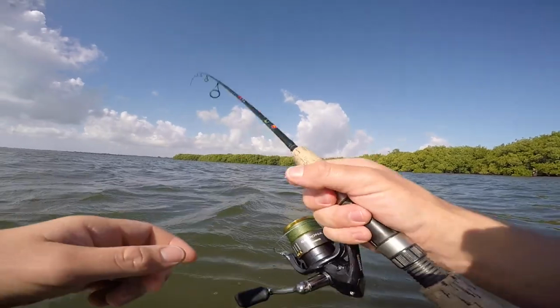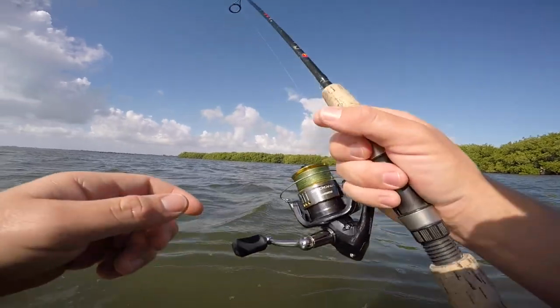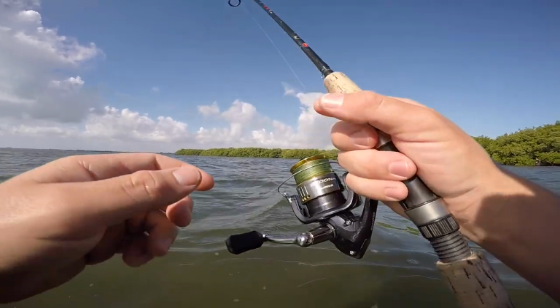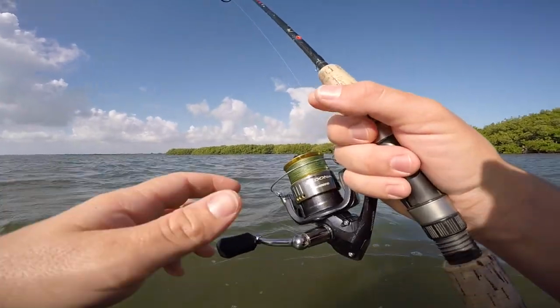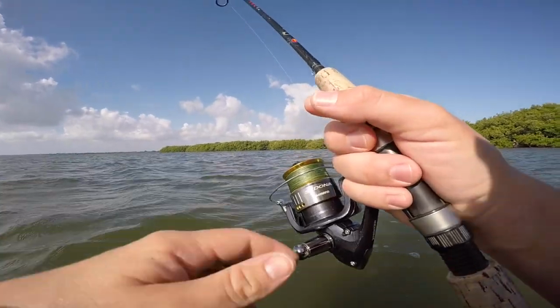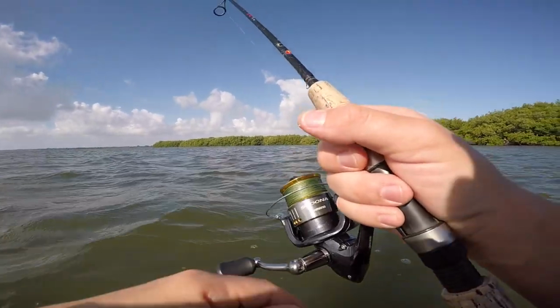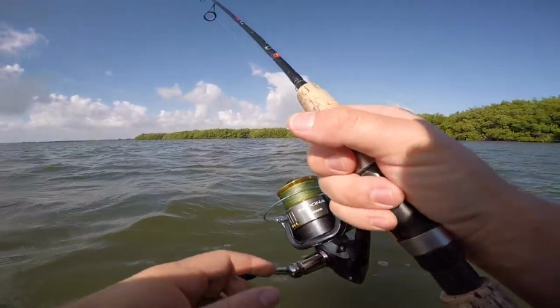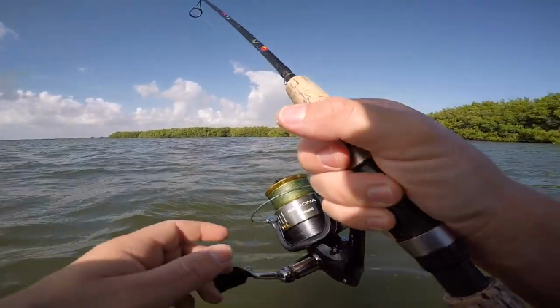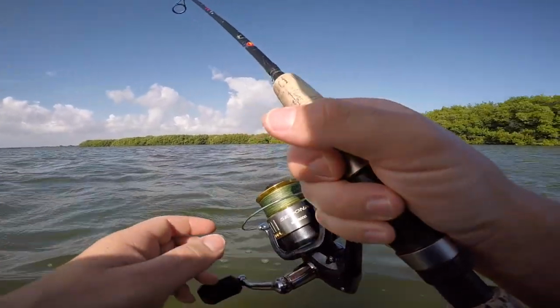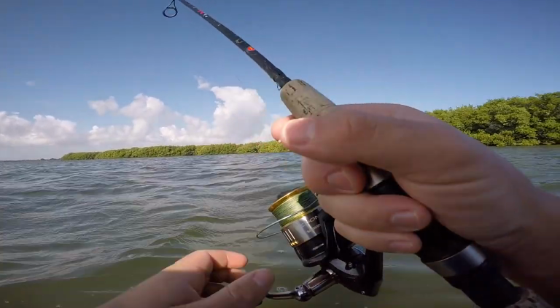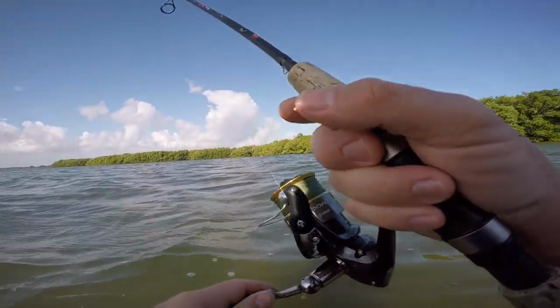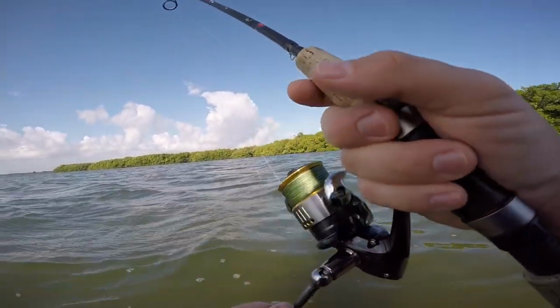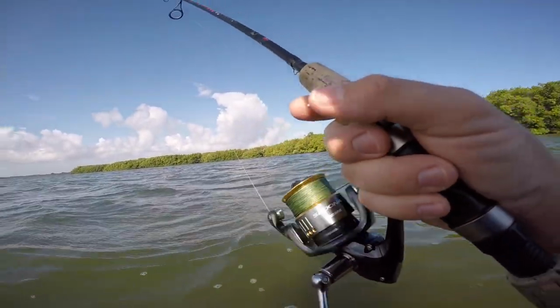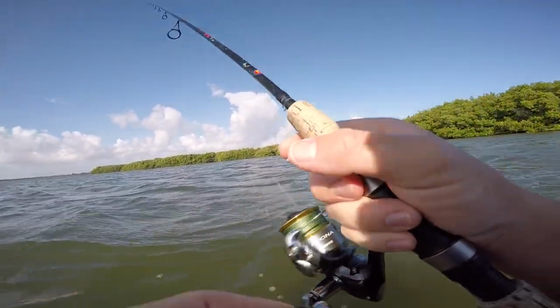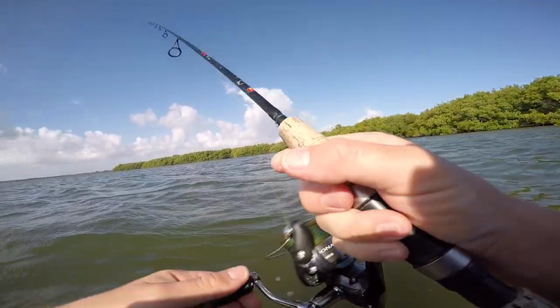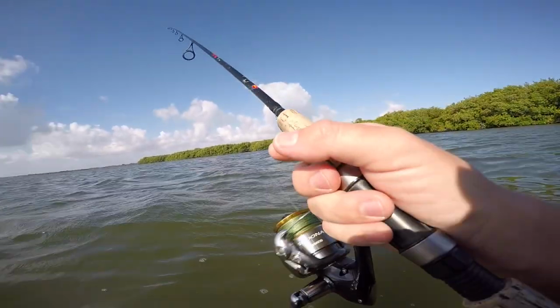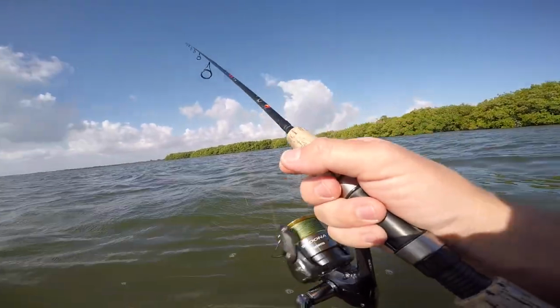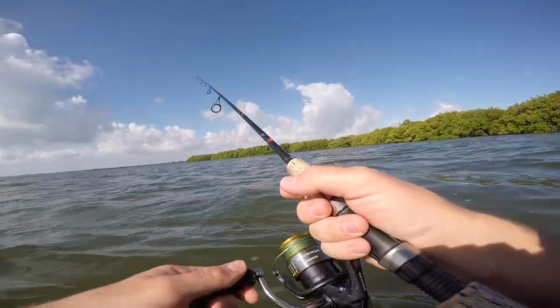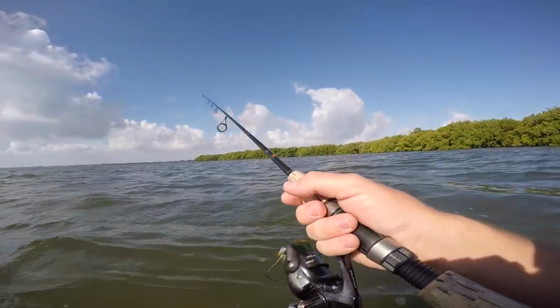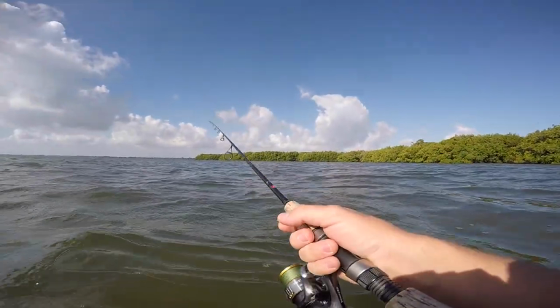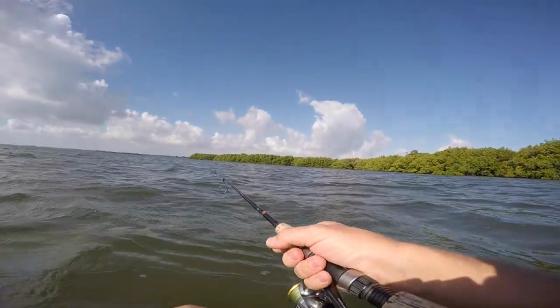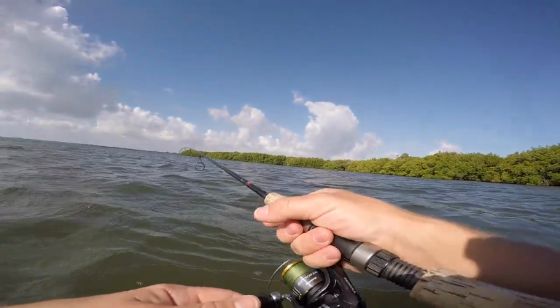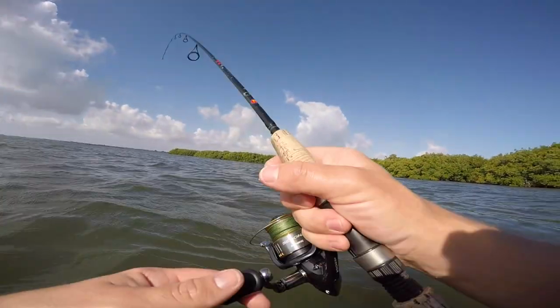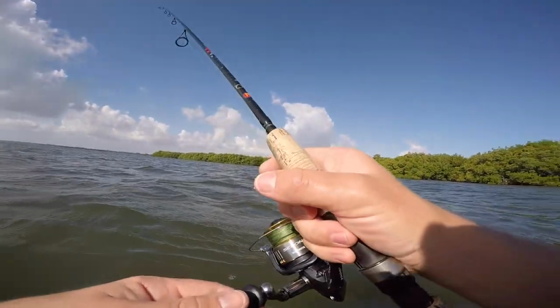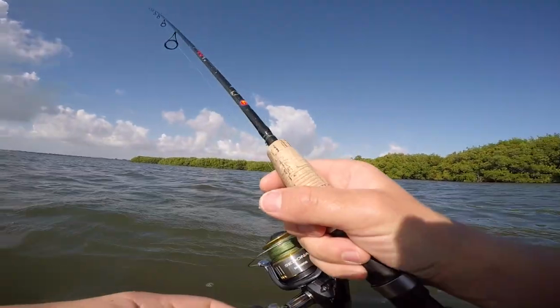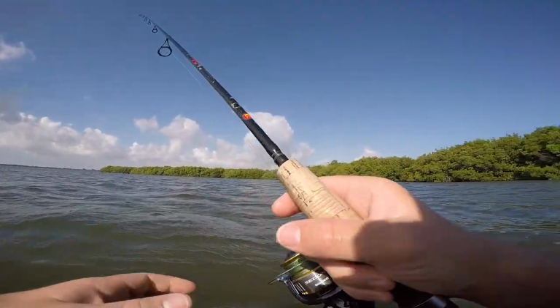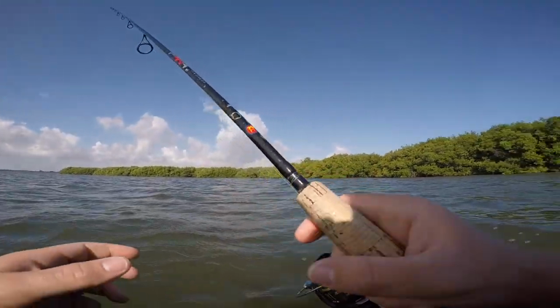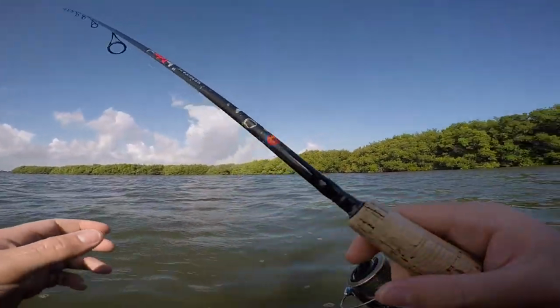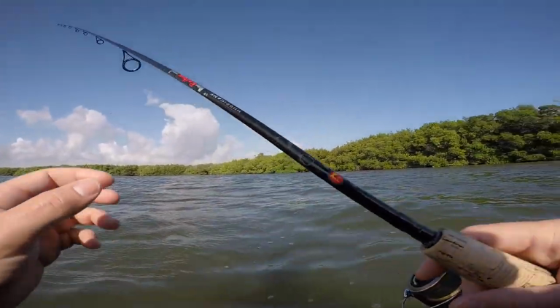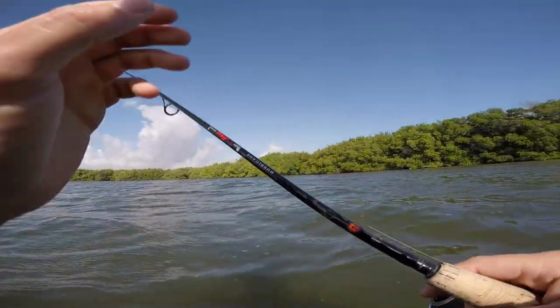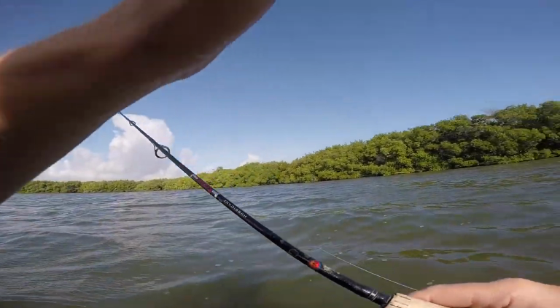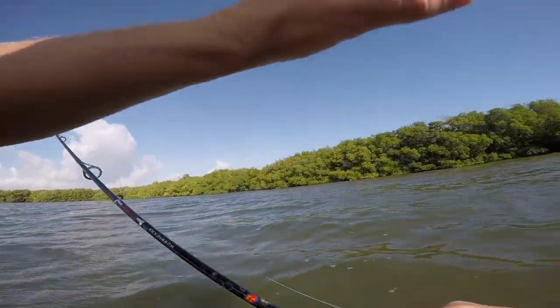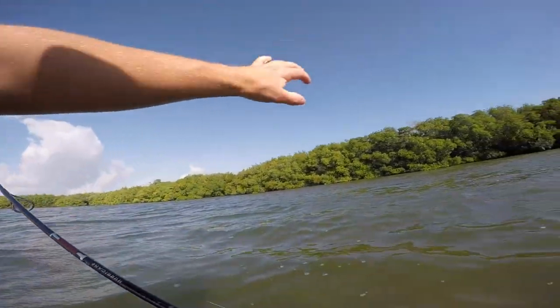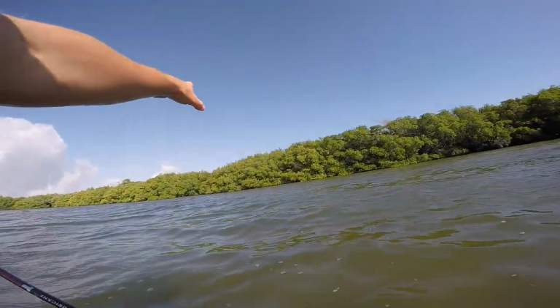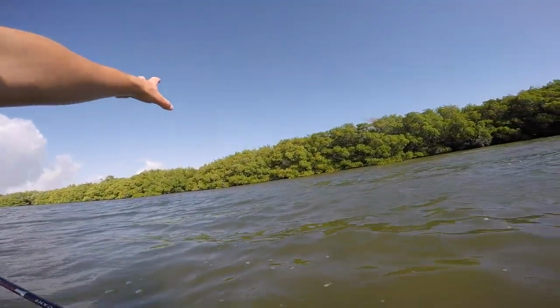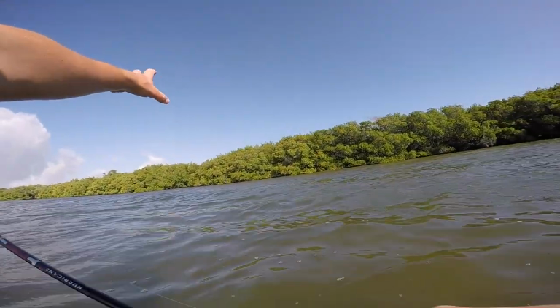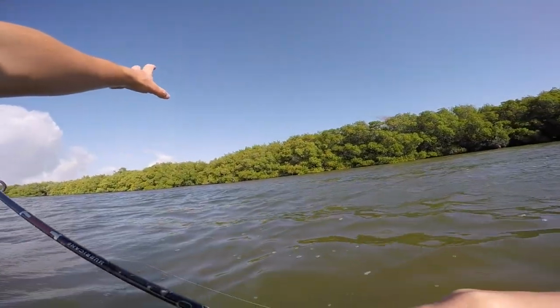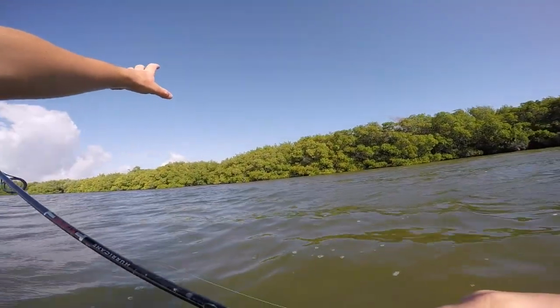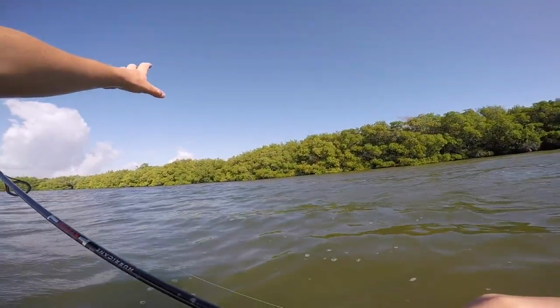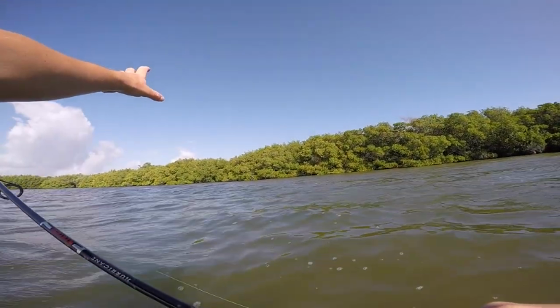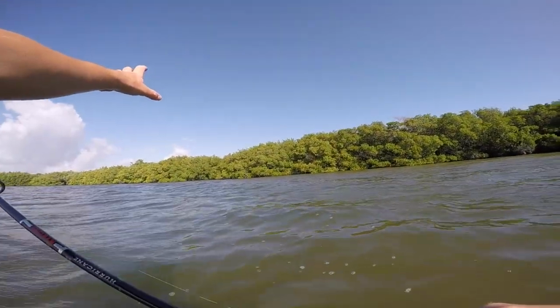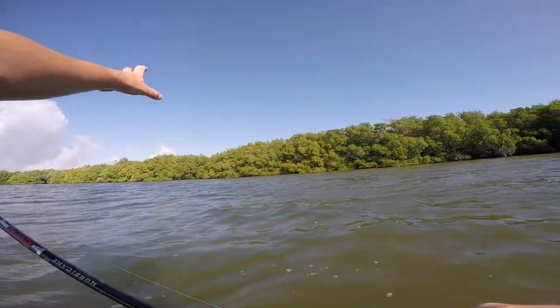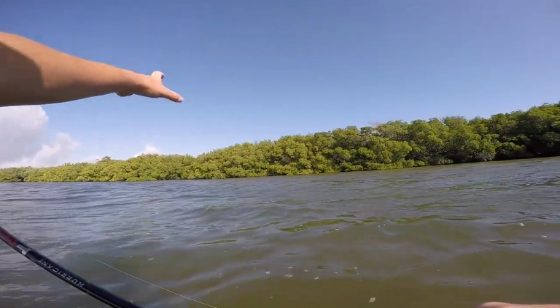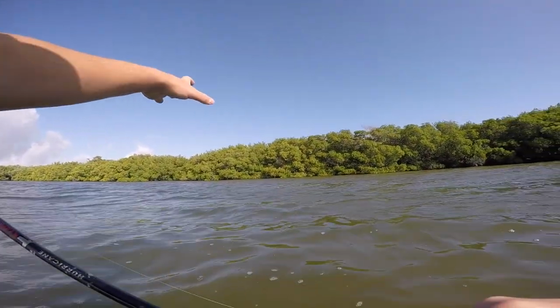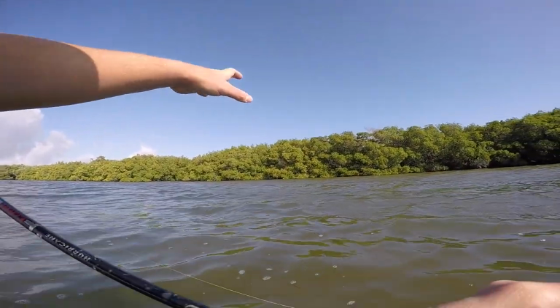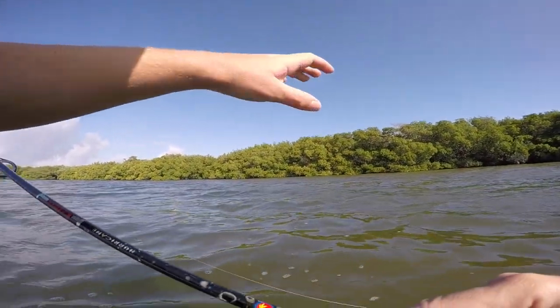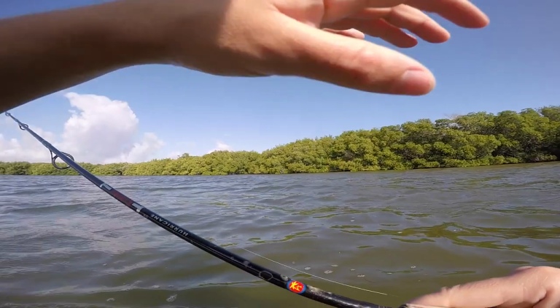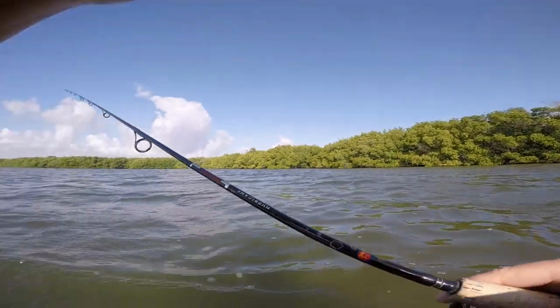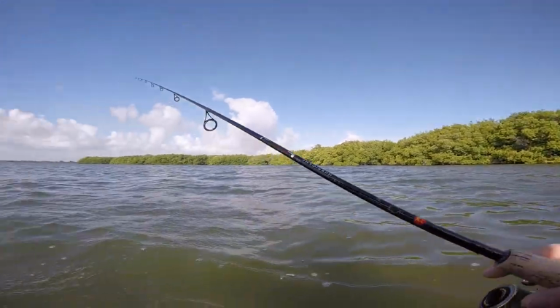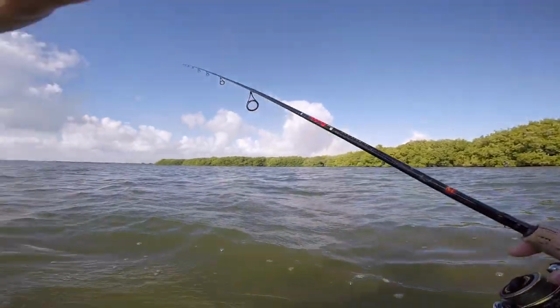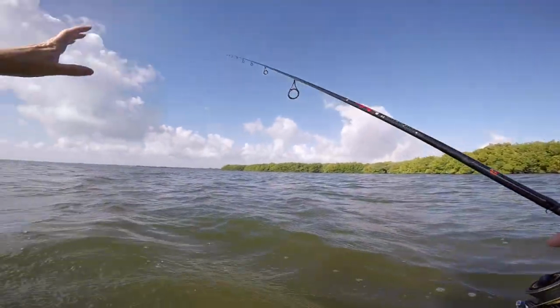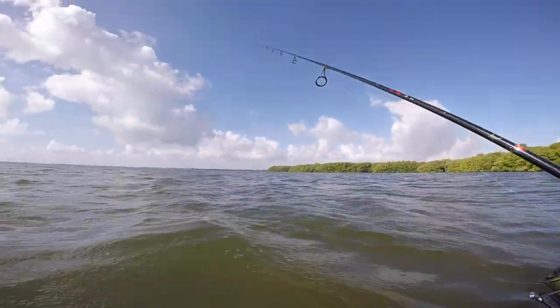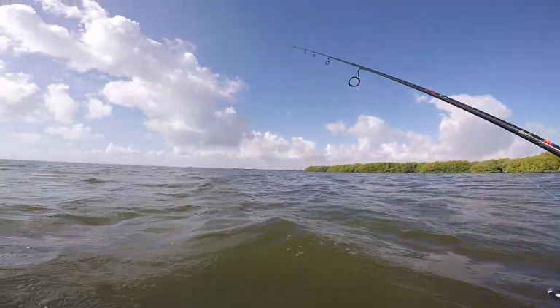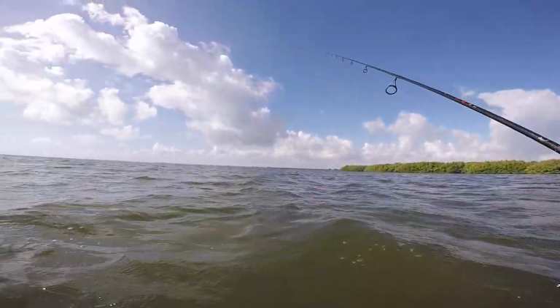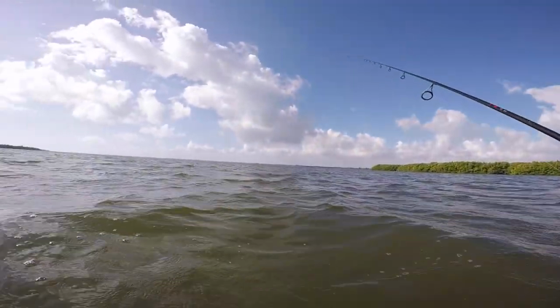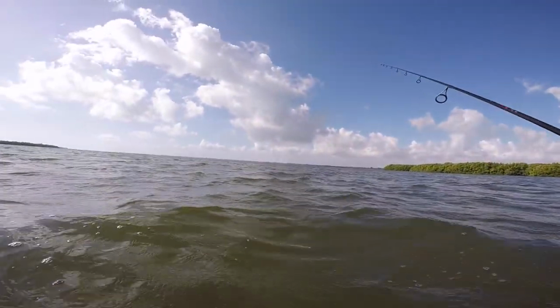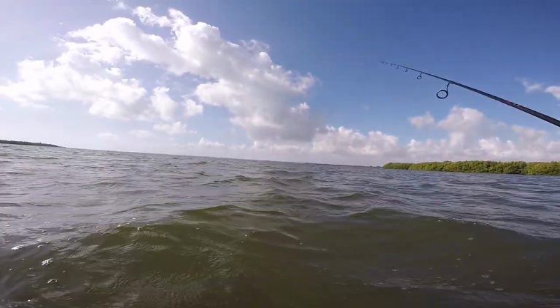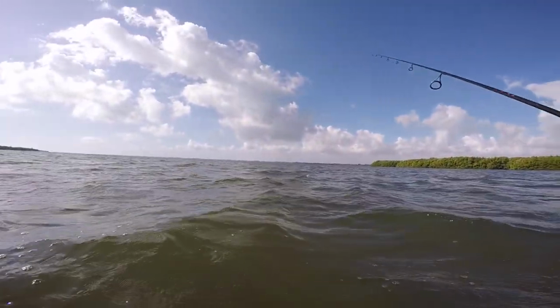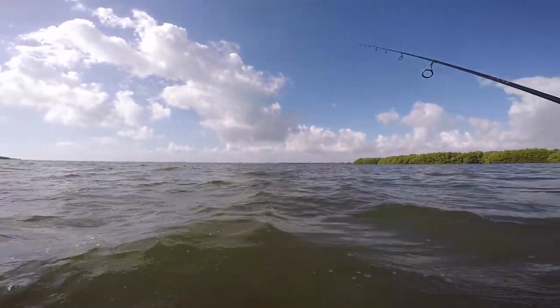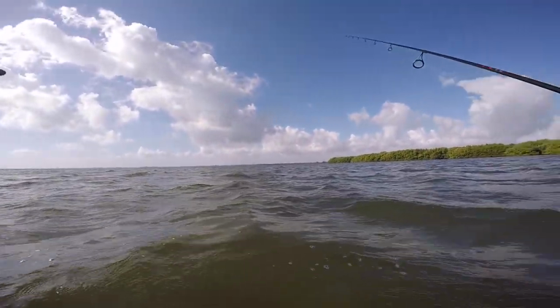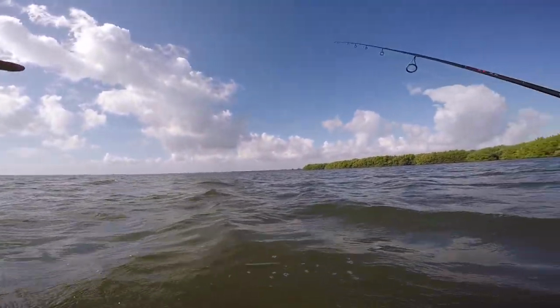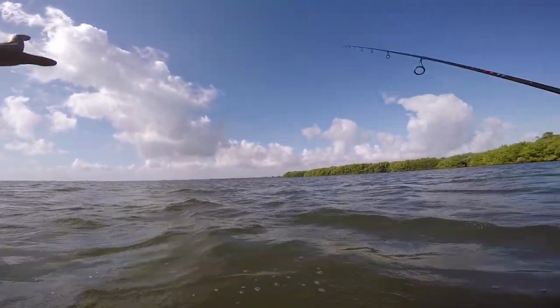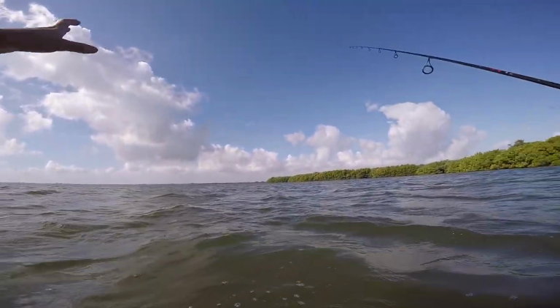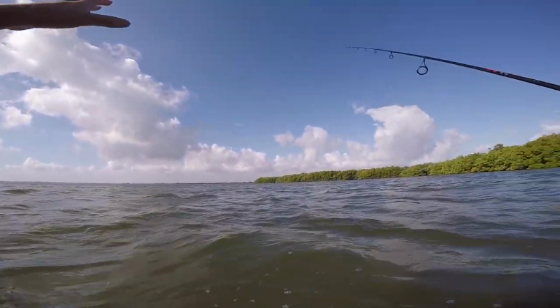Good morning, guys. Out here on the flats again, wade fishing with Ryan. Ryan's down there working the shoreline, and I'm out here working this deeper water.